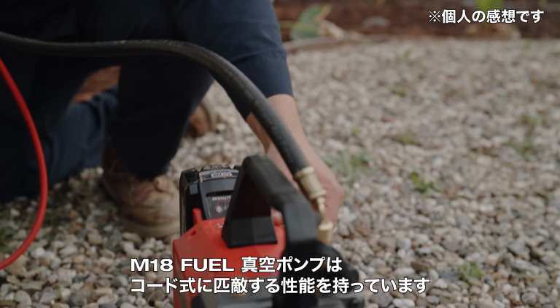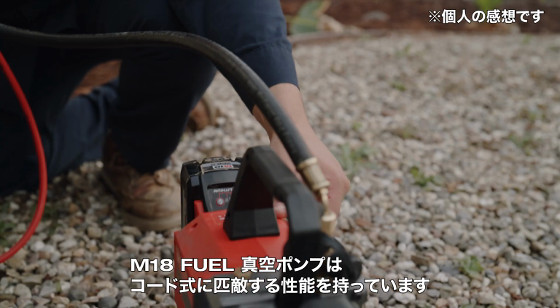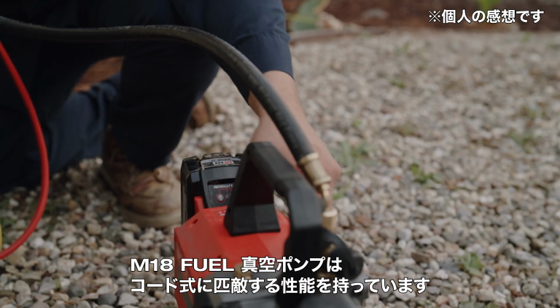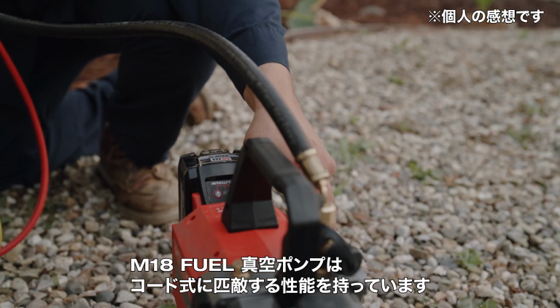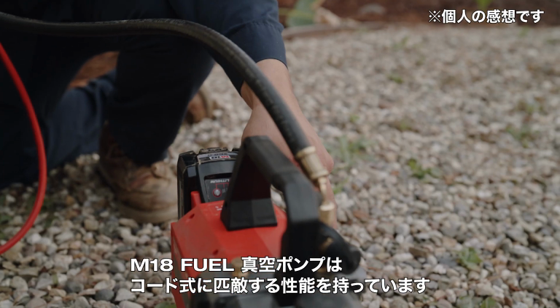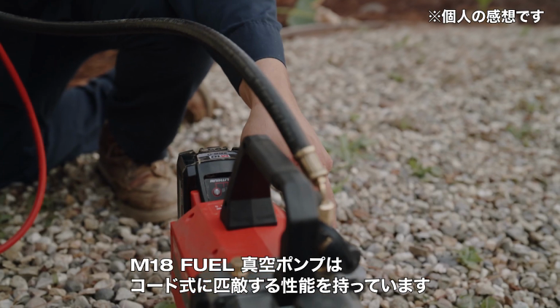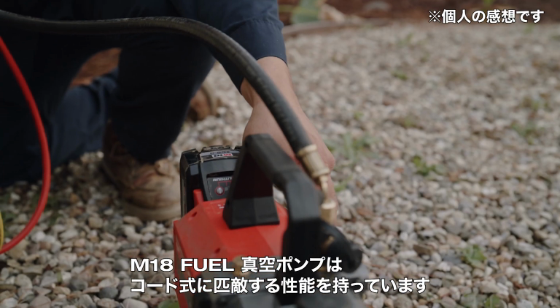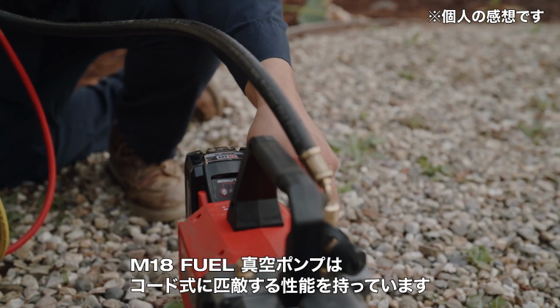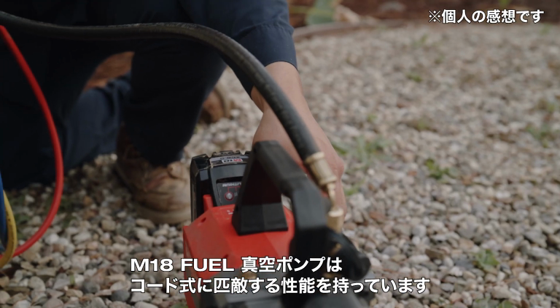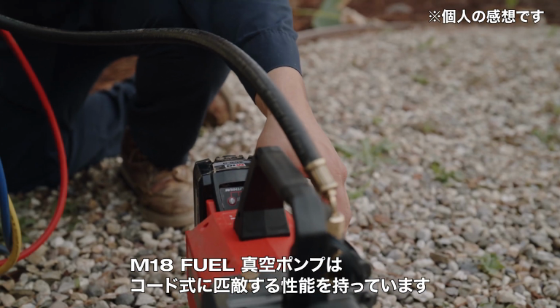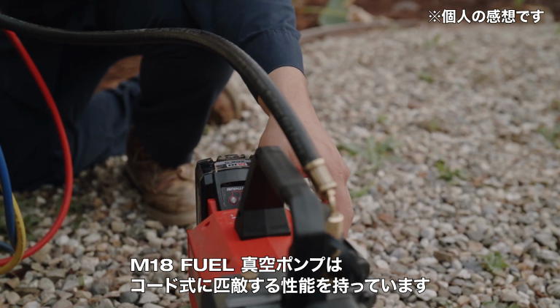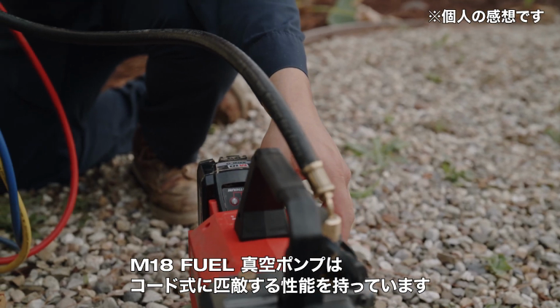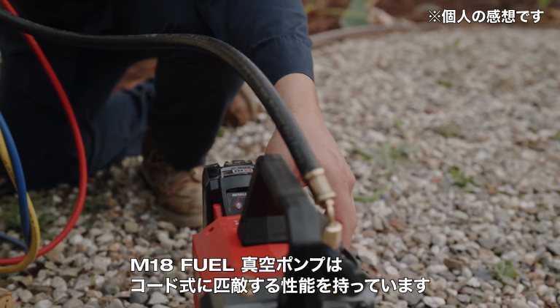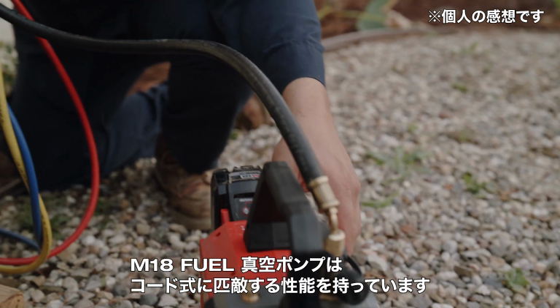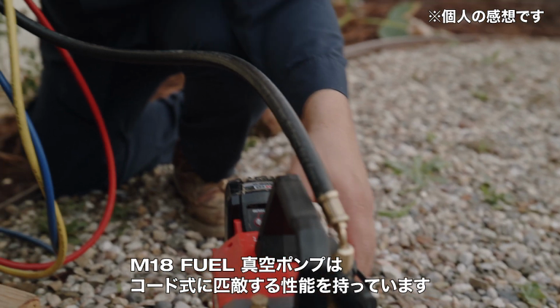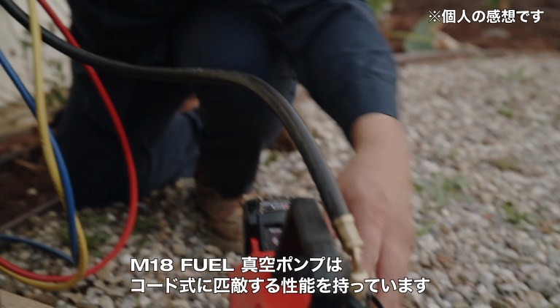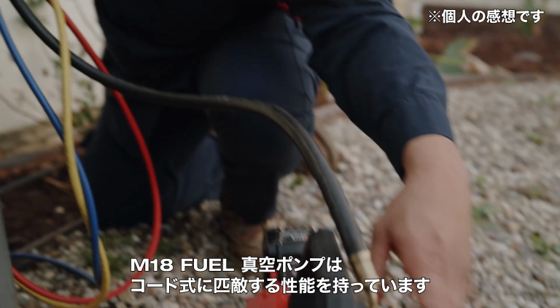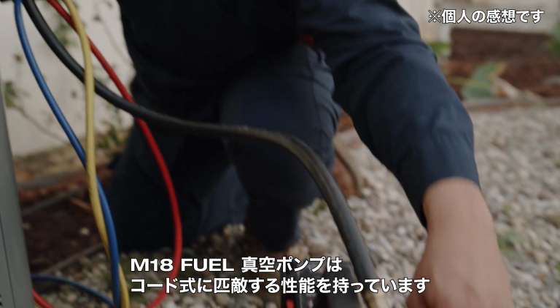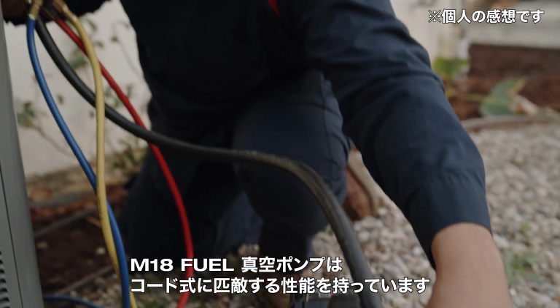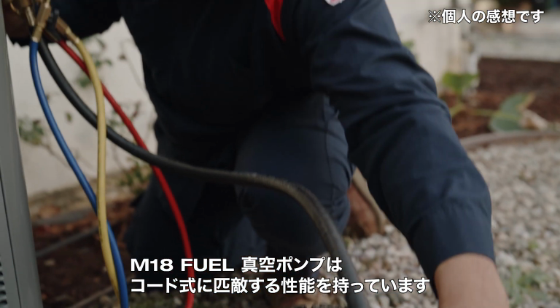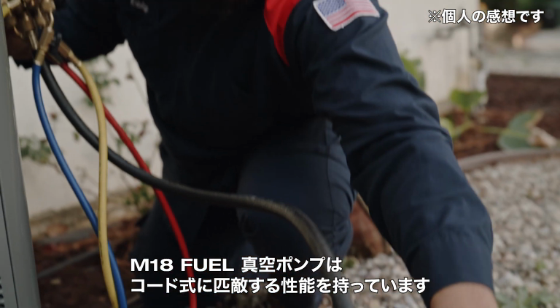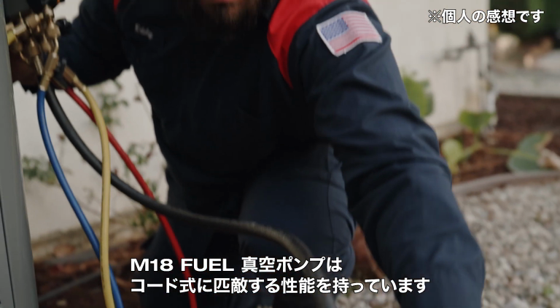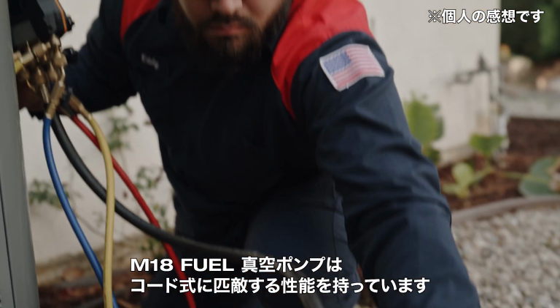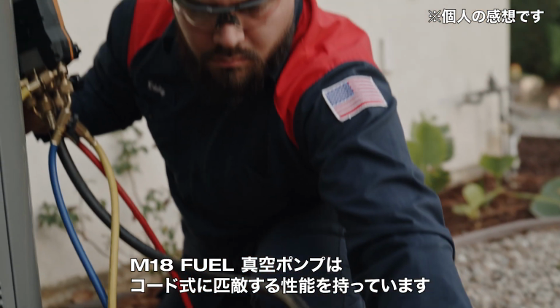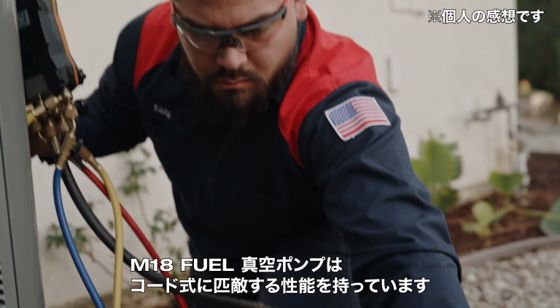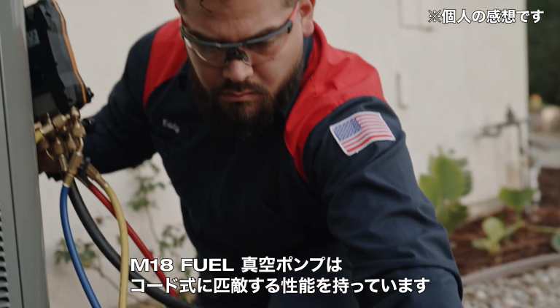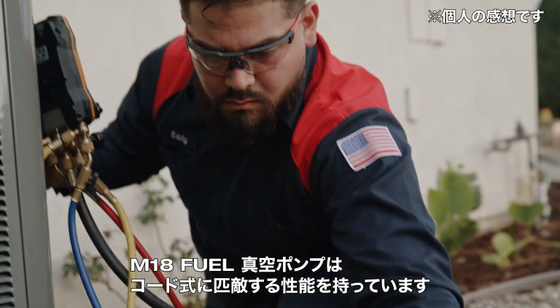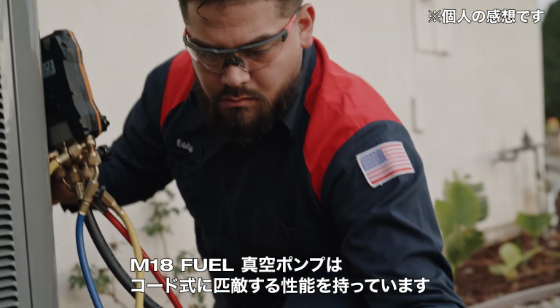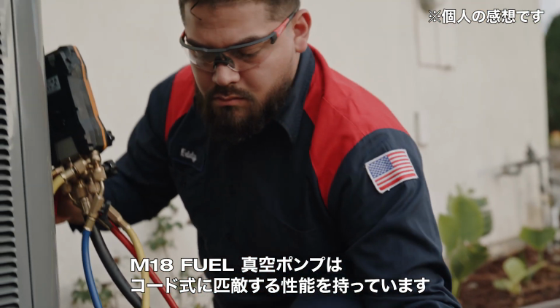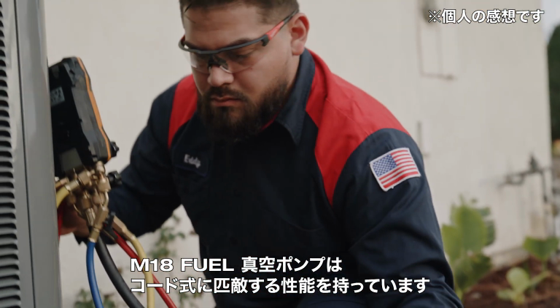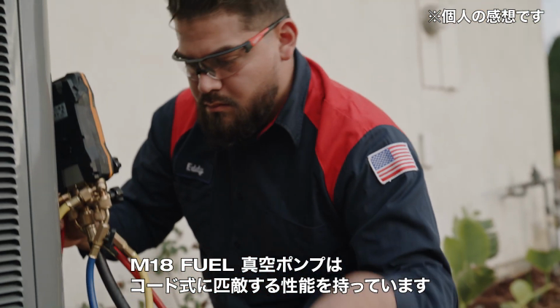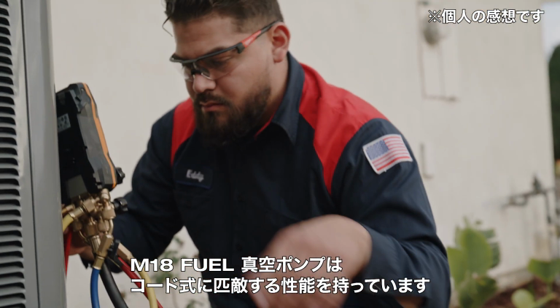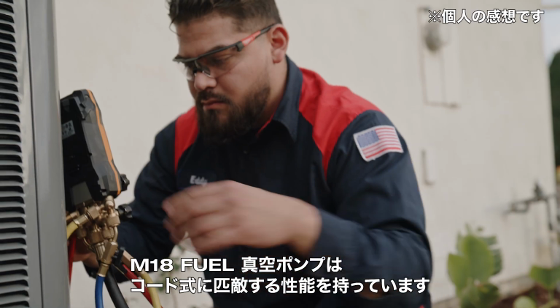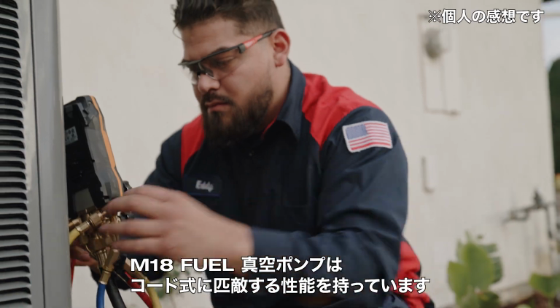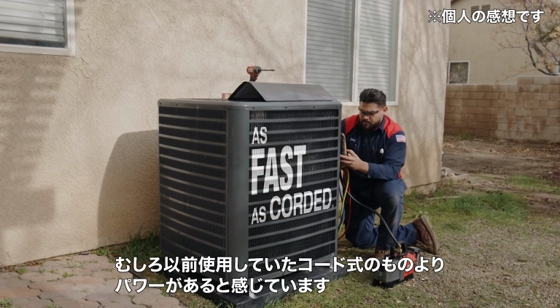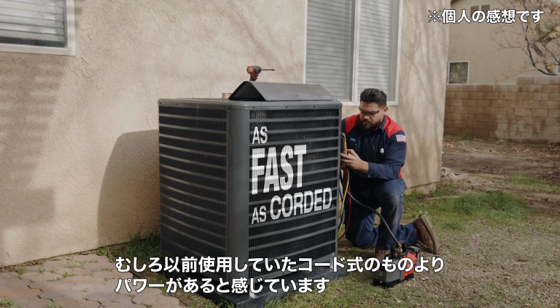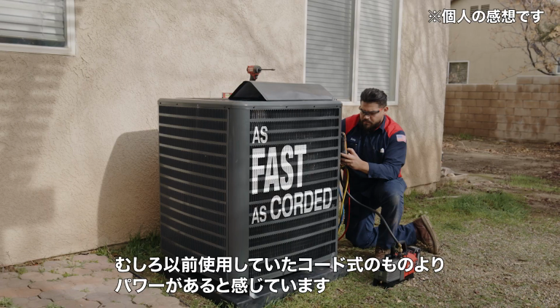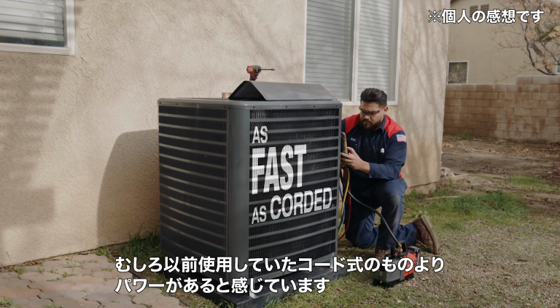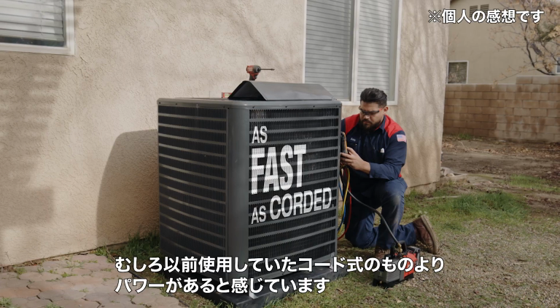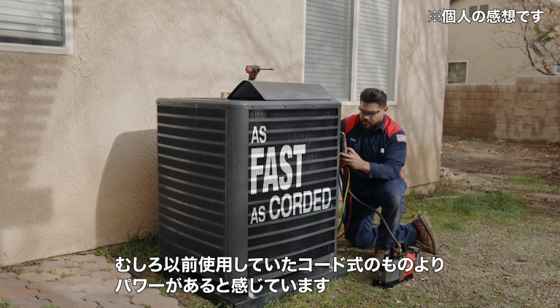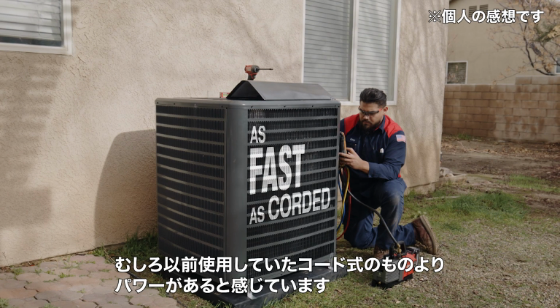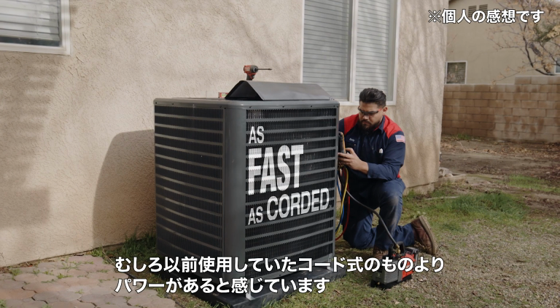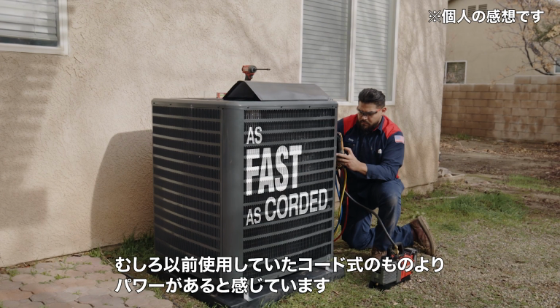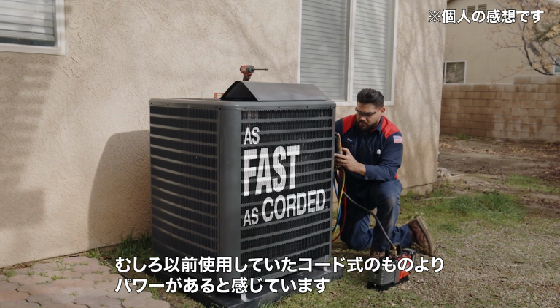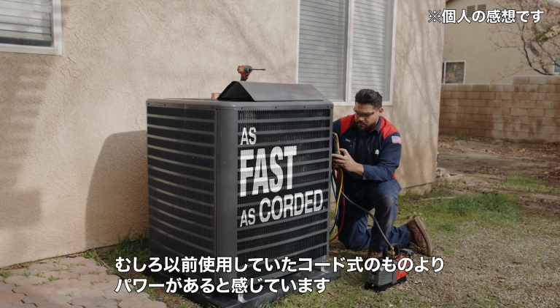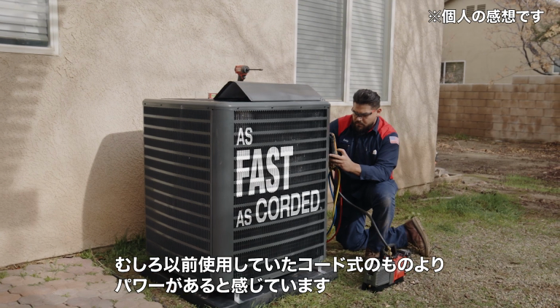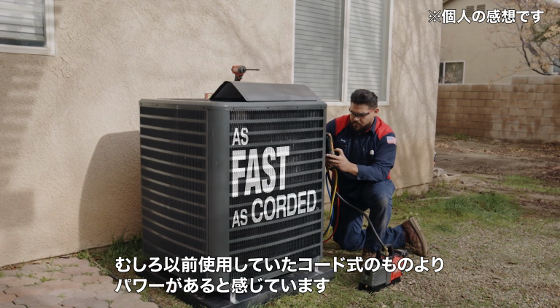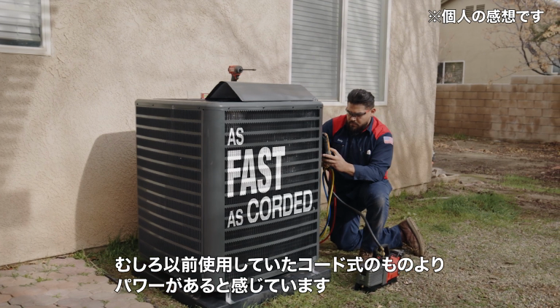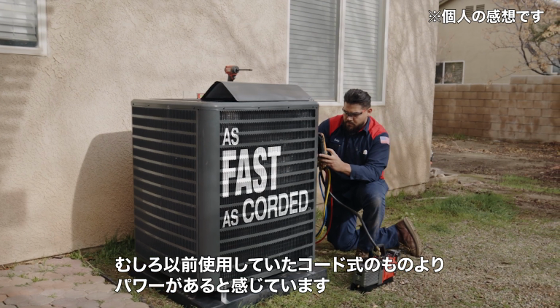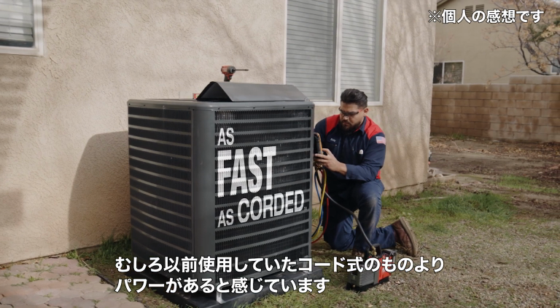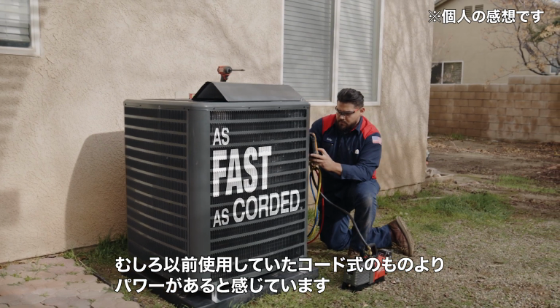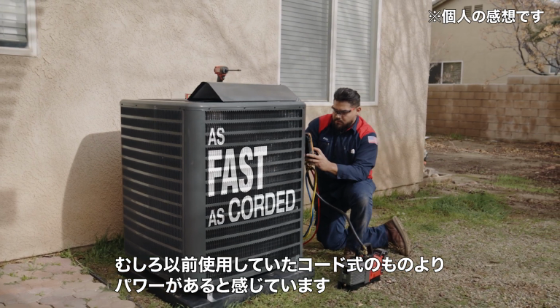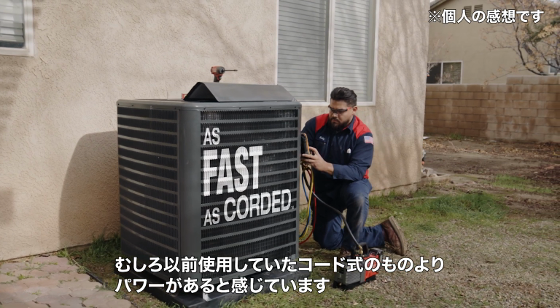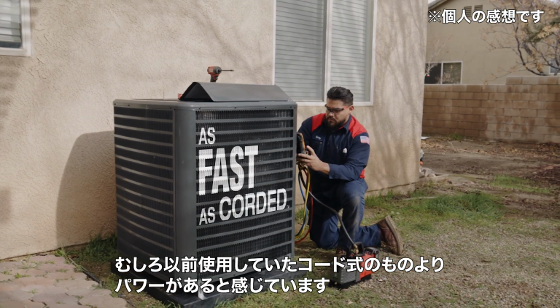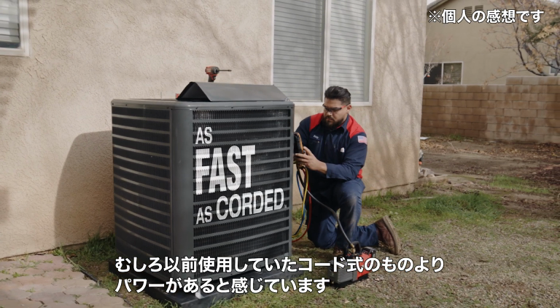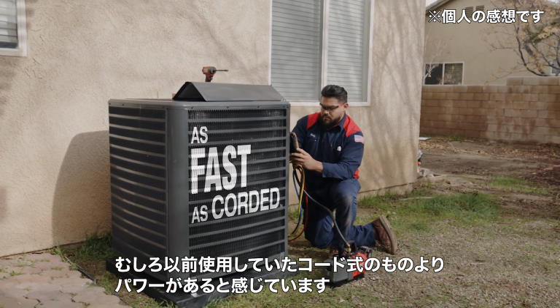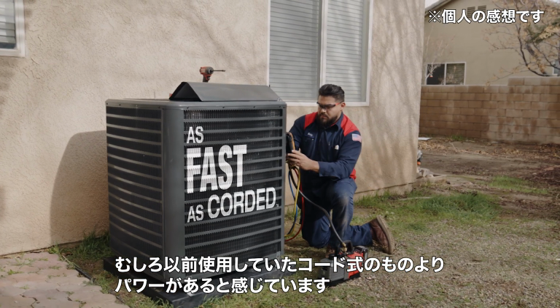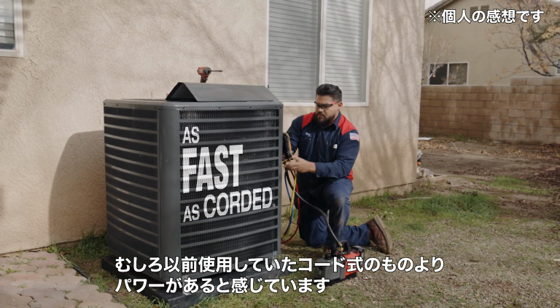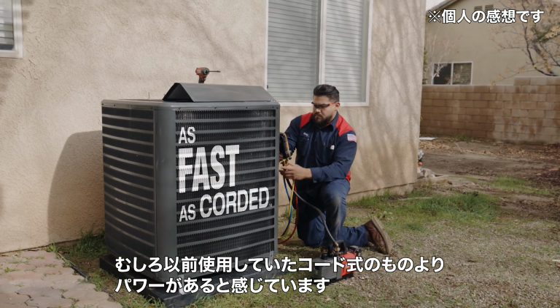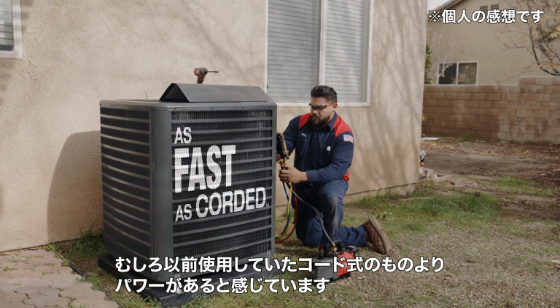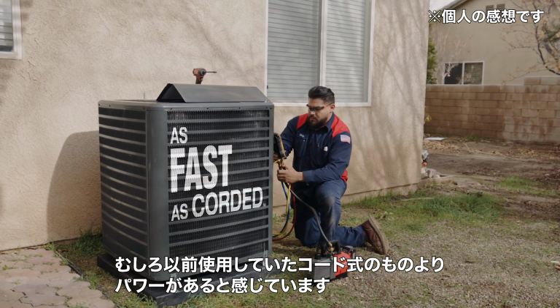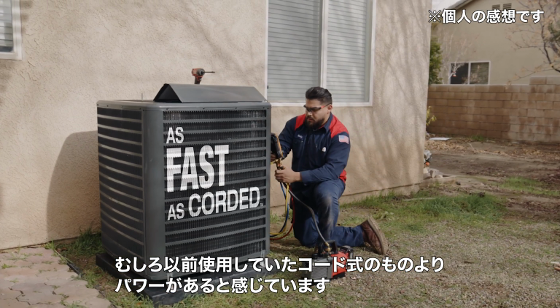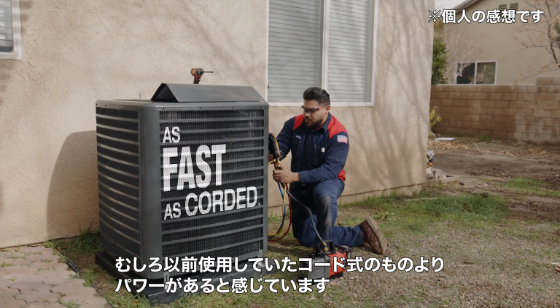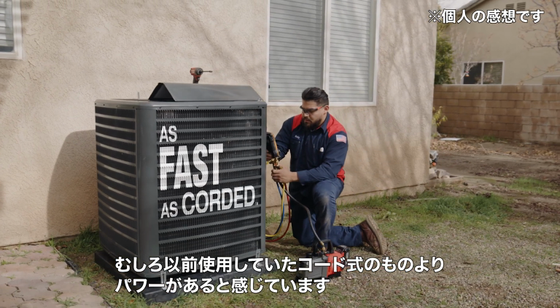This pump compared to the corded units, you're not losing out on any power. This unit actually has more power than other corded vacuum pumps that I've used in the past.